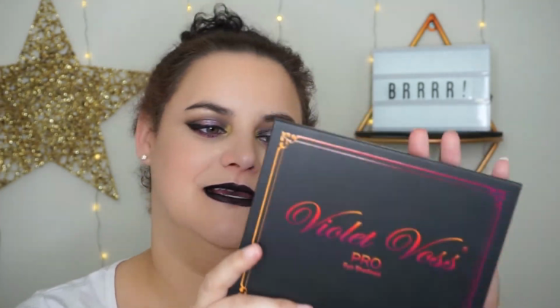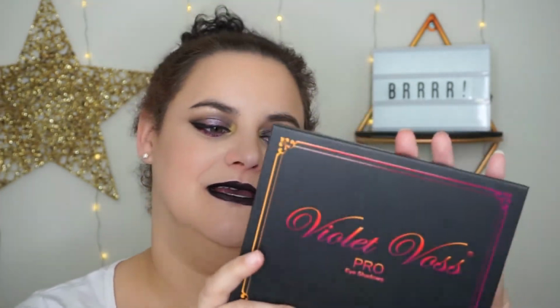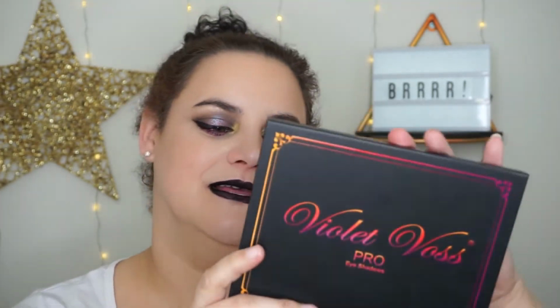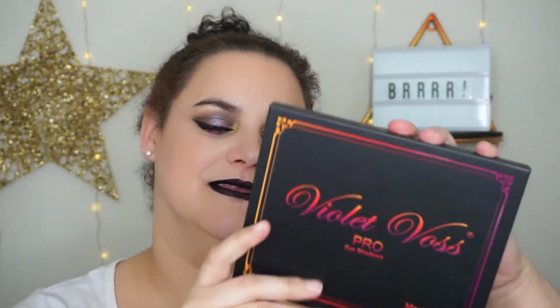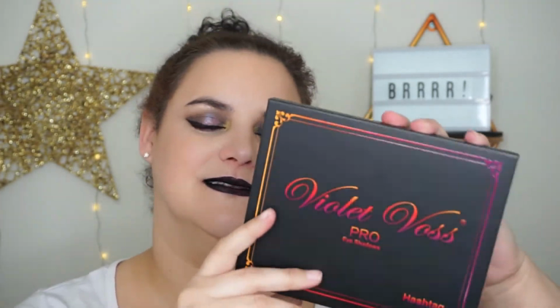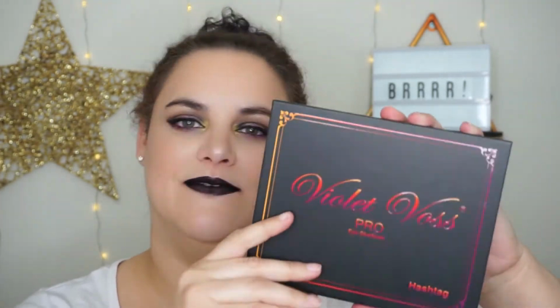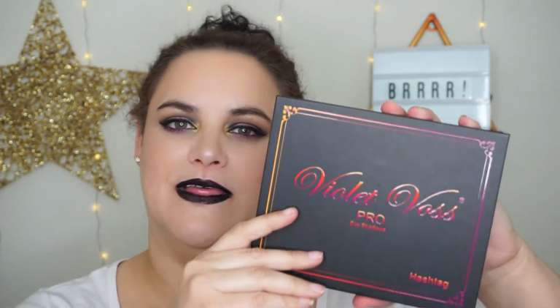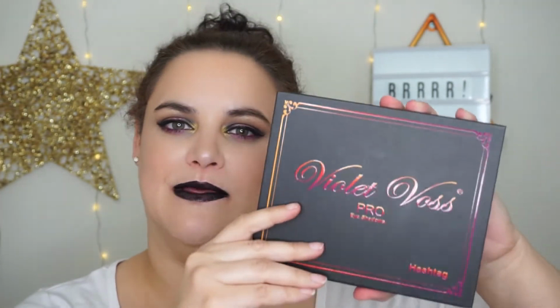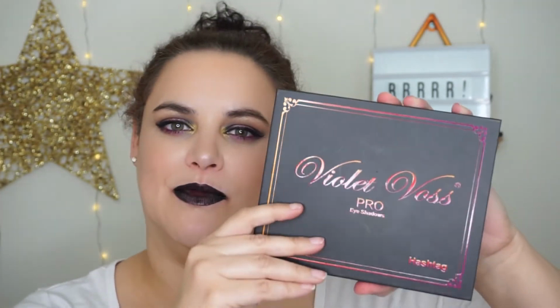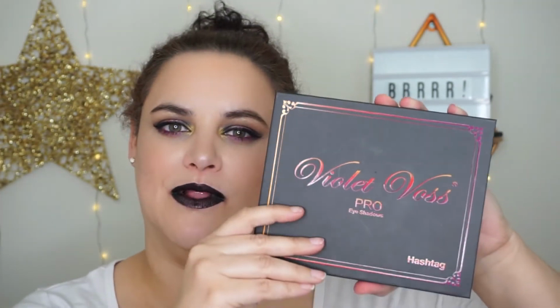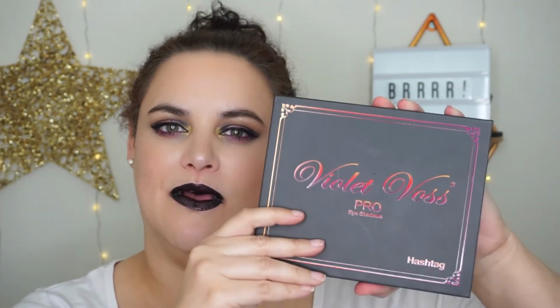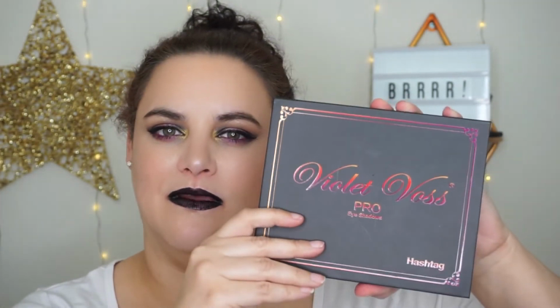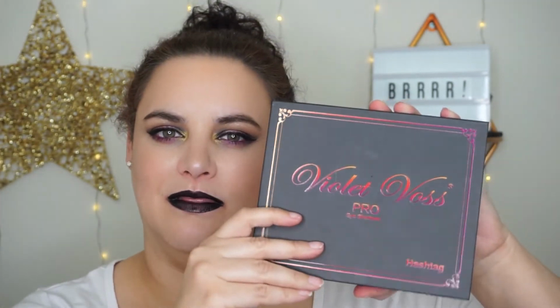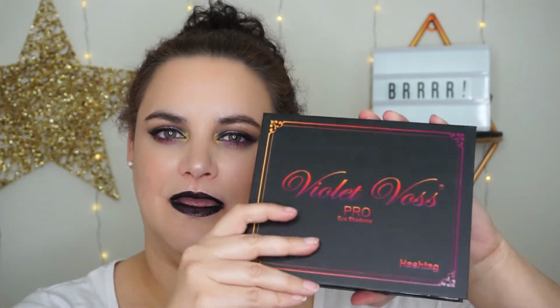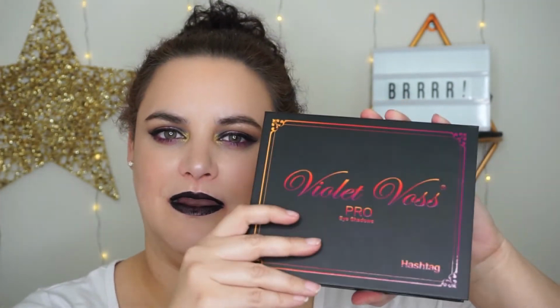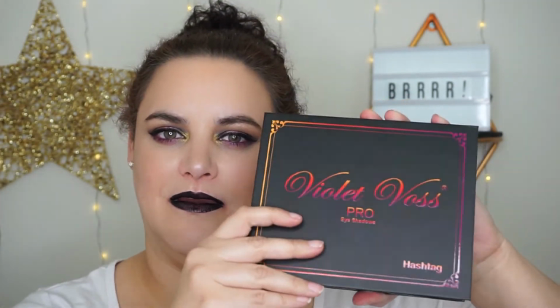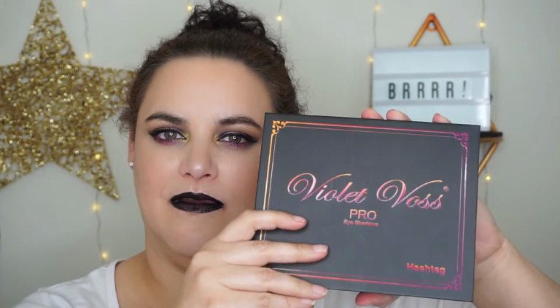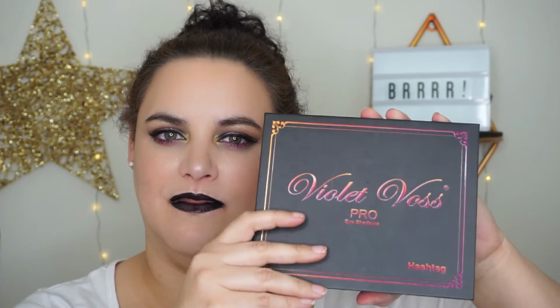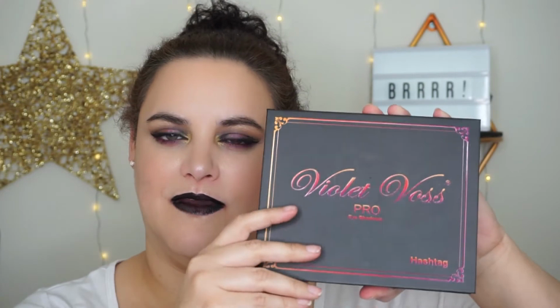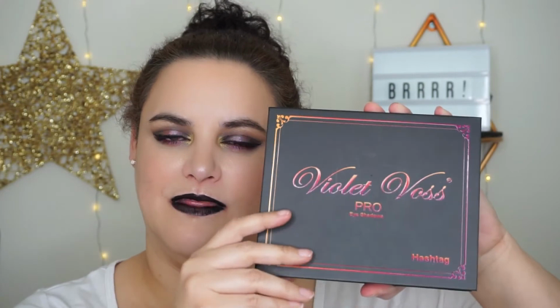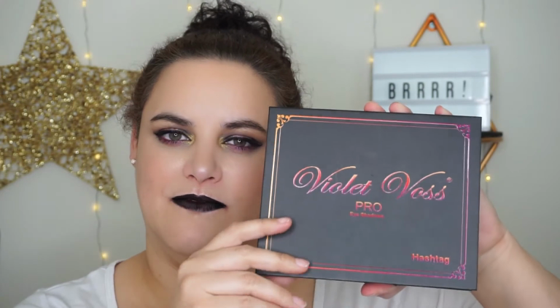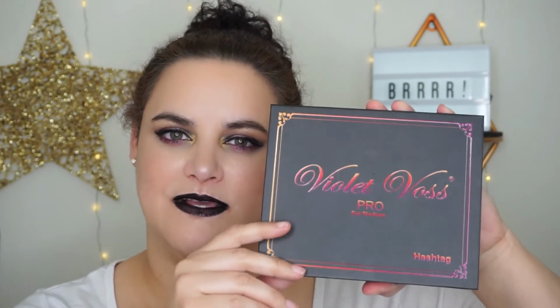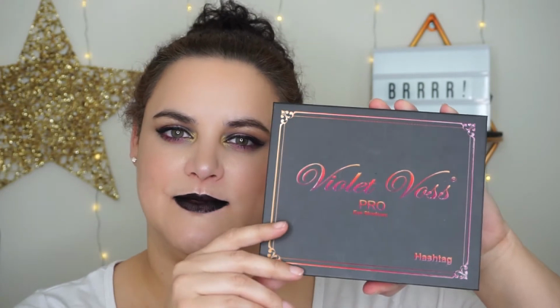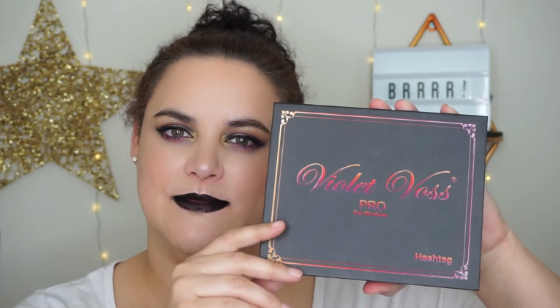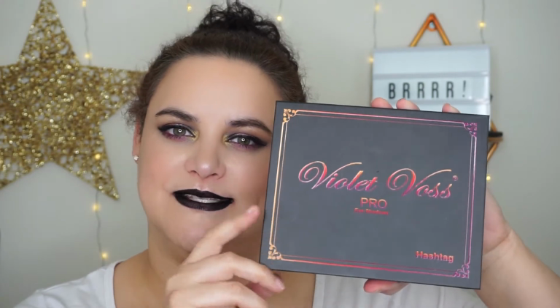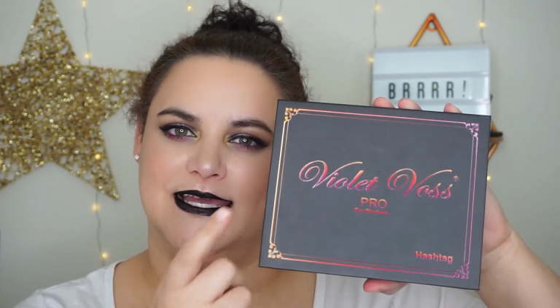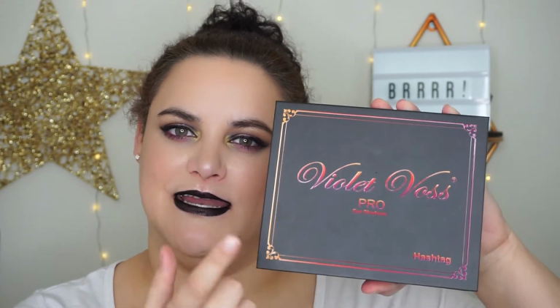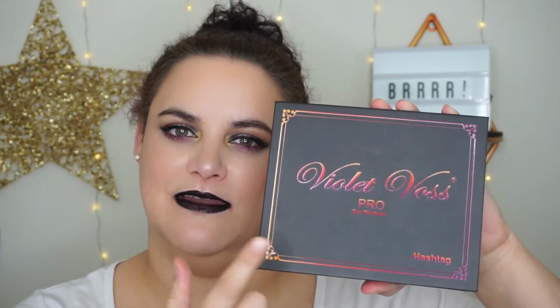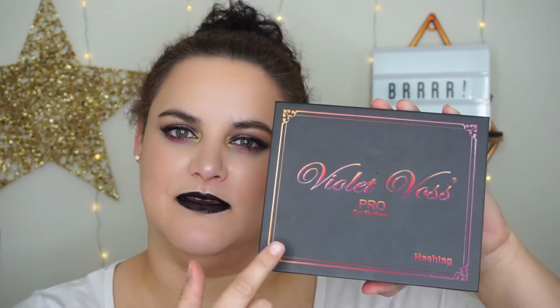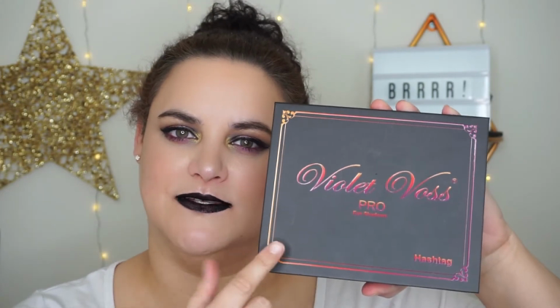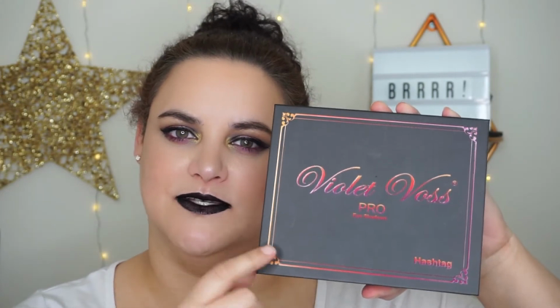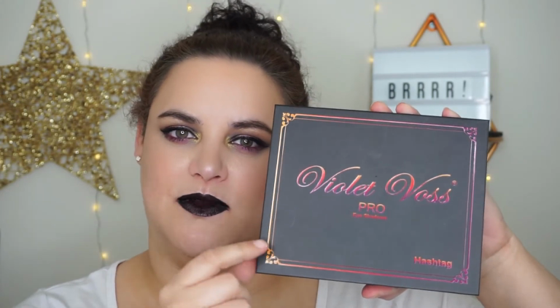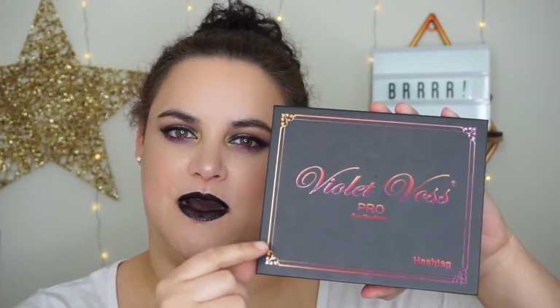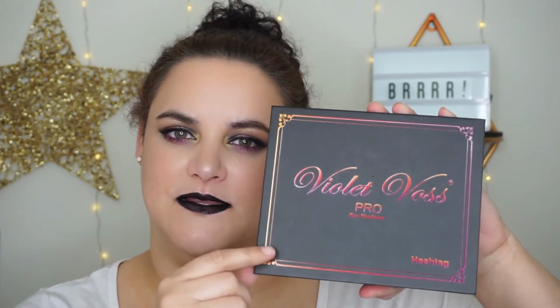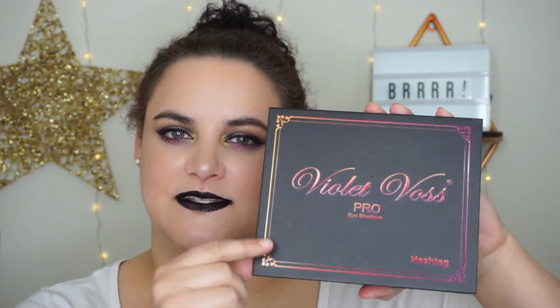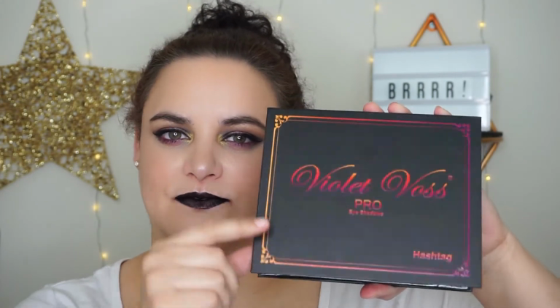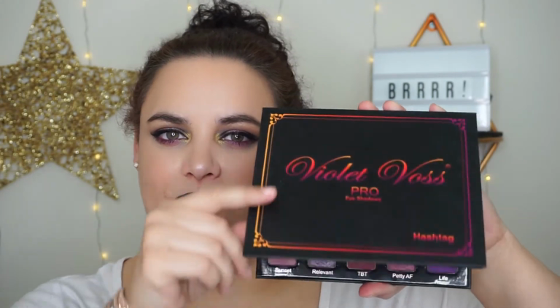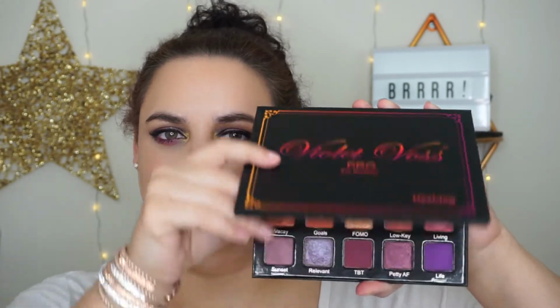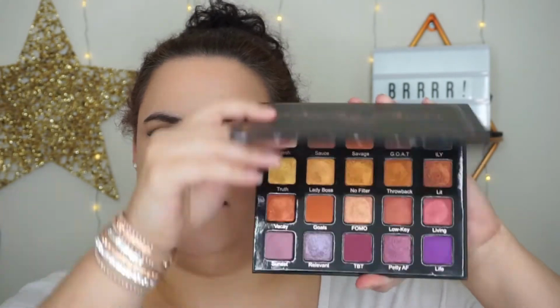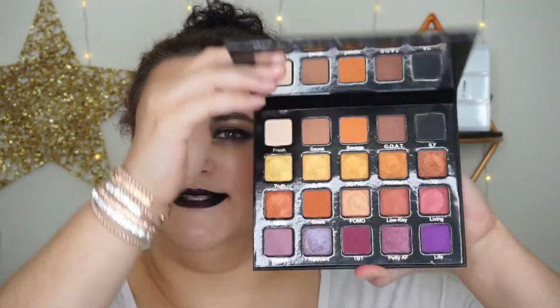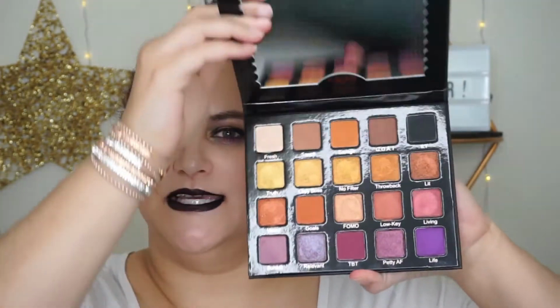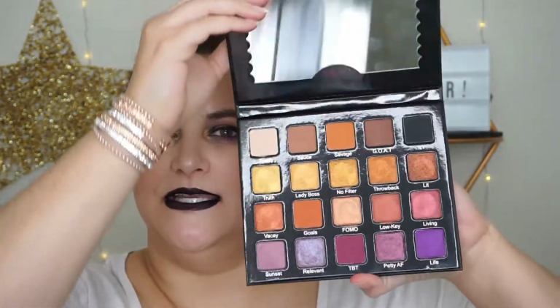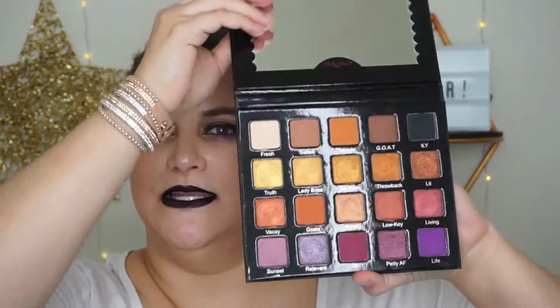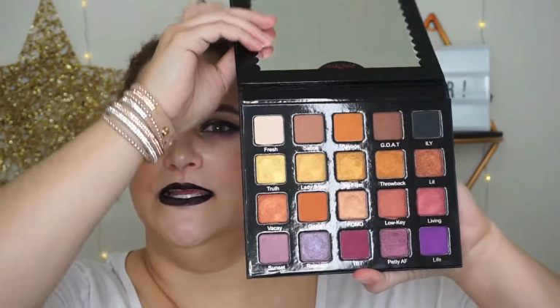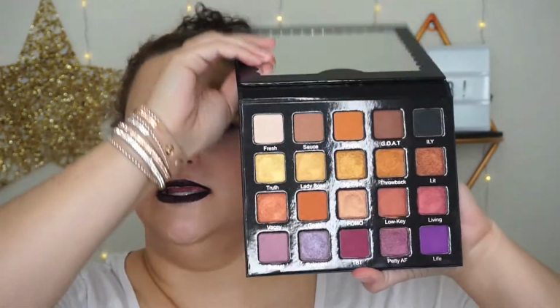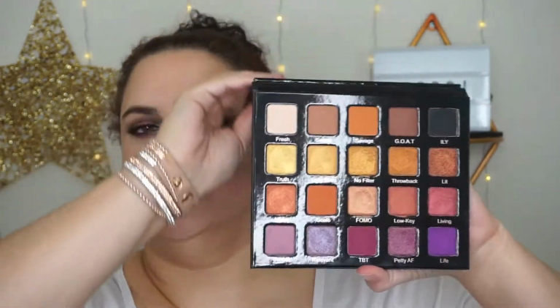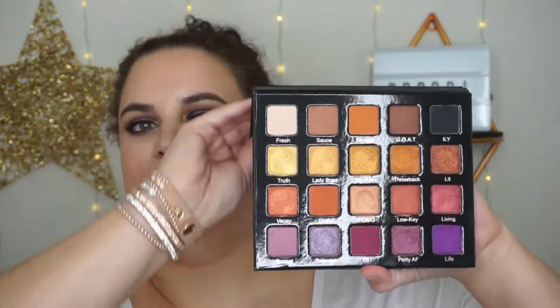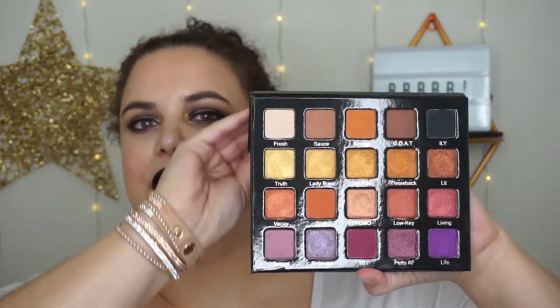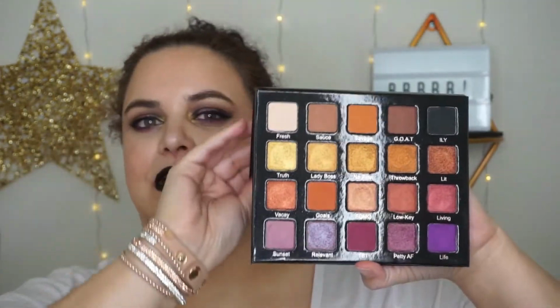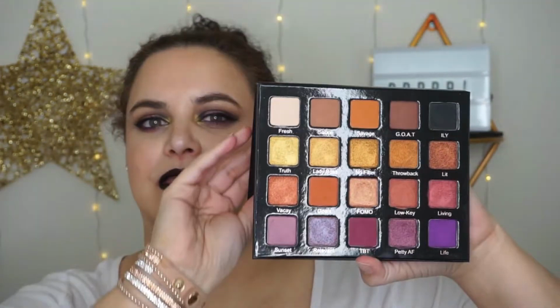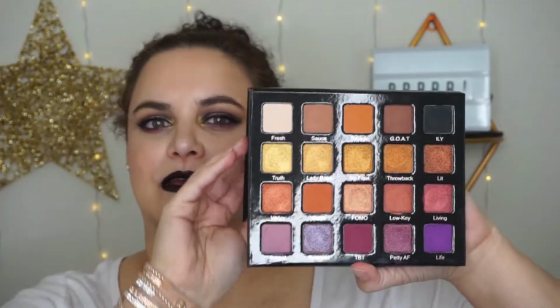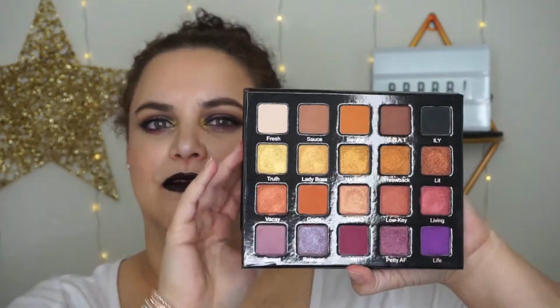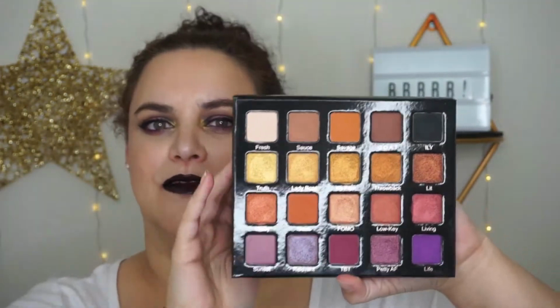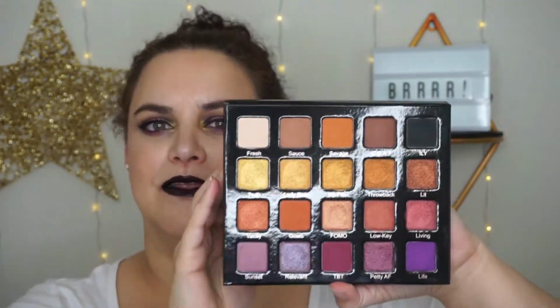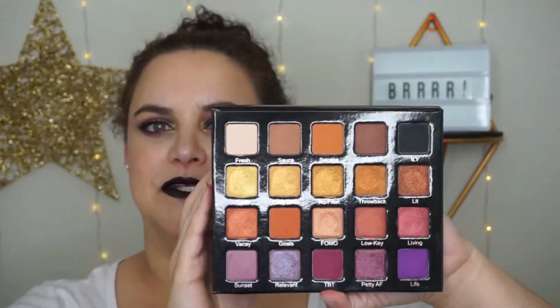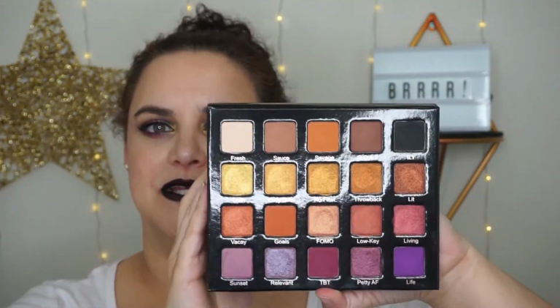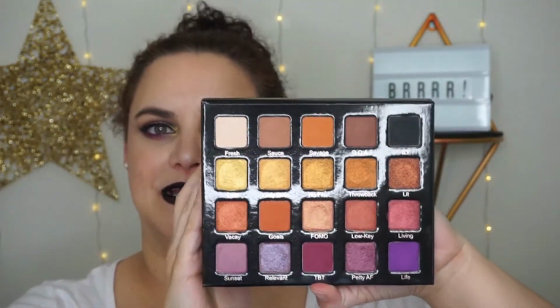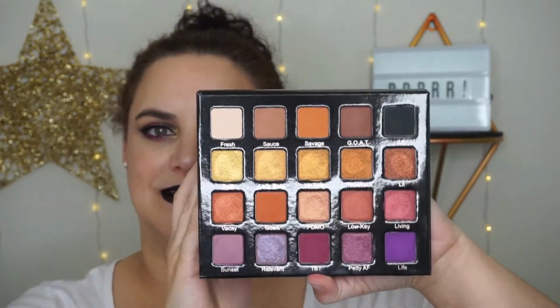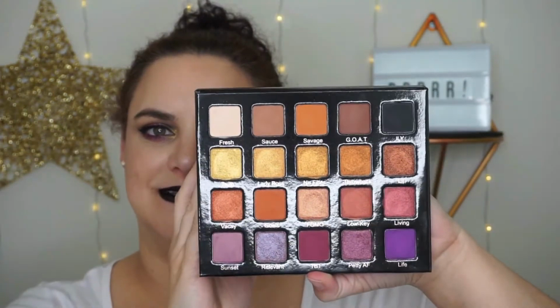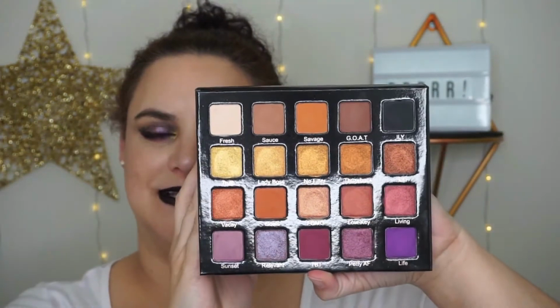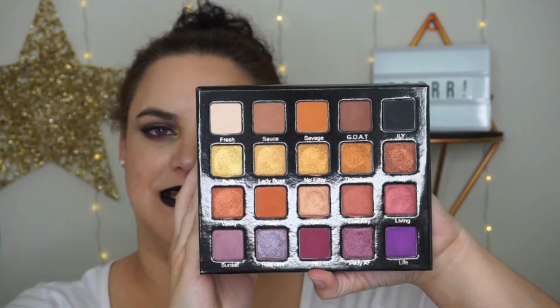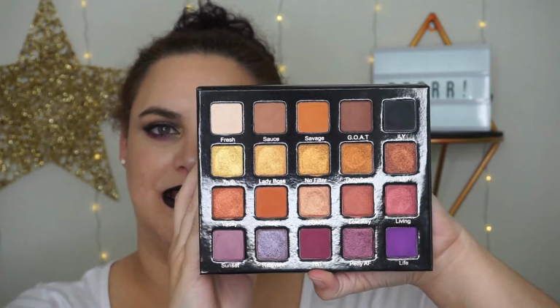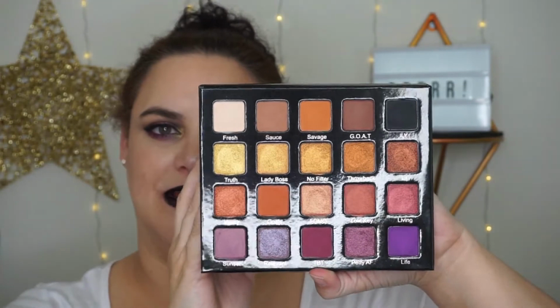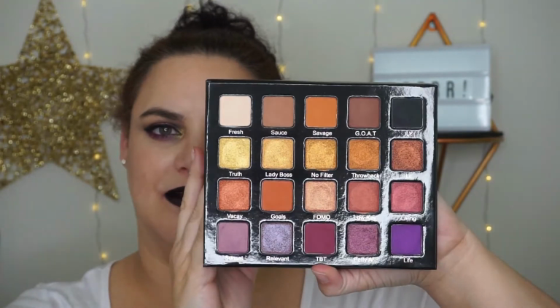This is available online on the Violet Voss website and also on the Sephora website. And there are the shades in here.